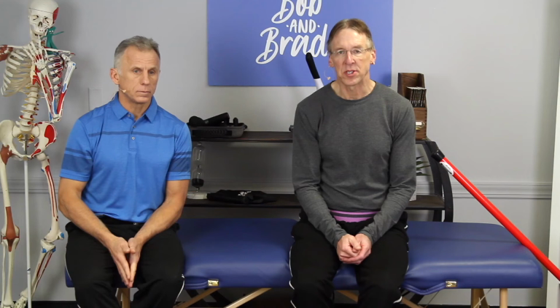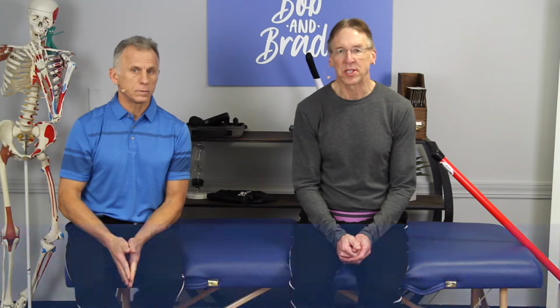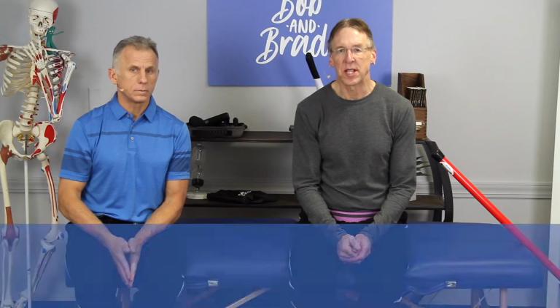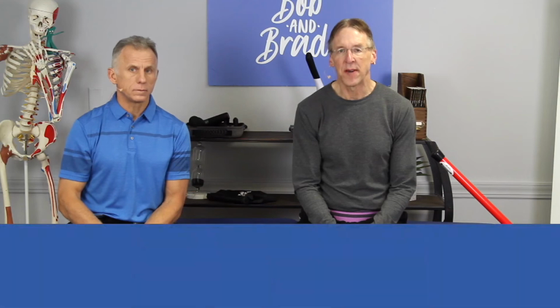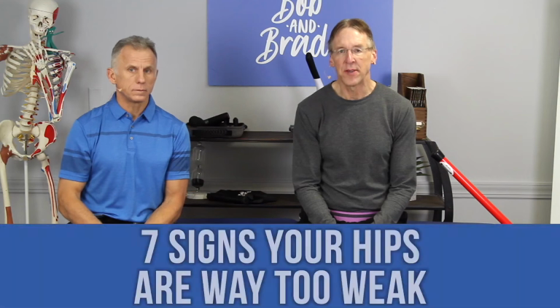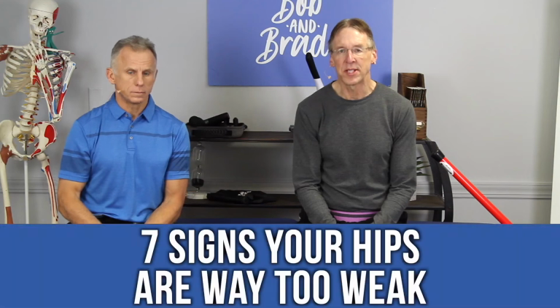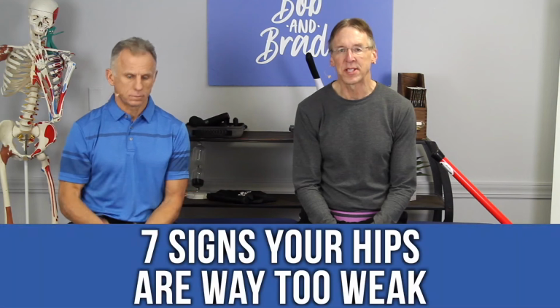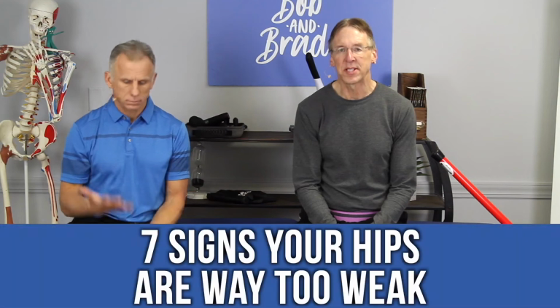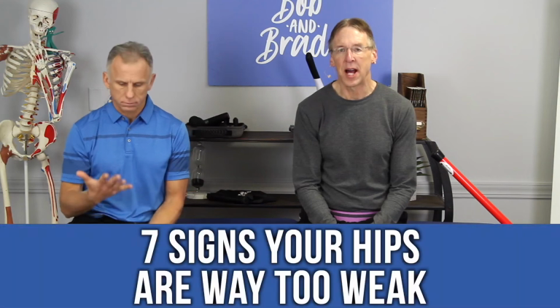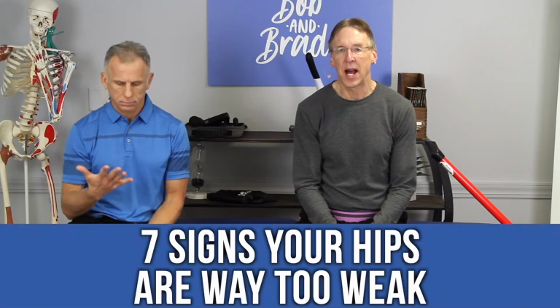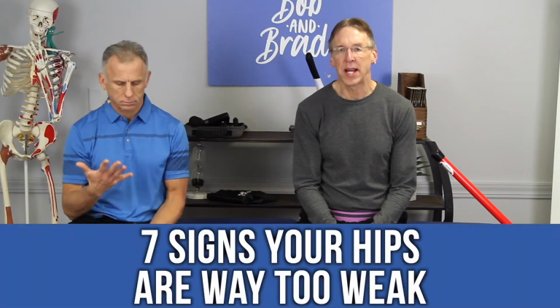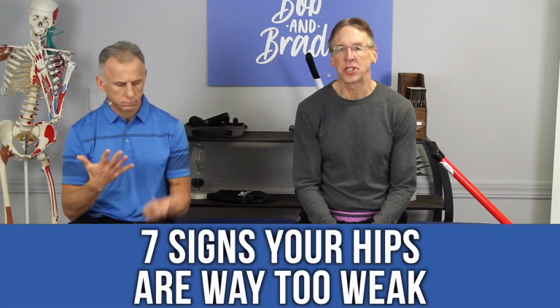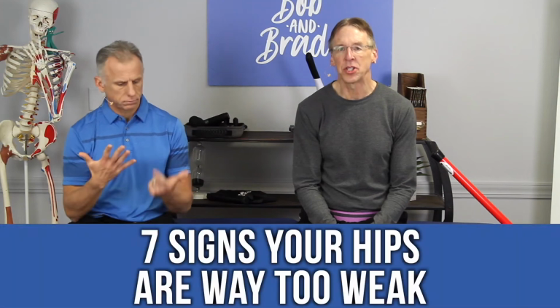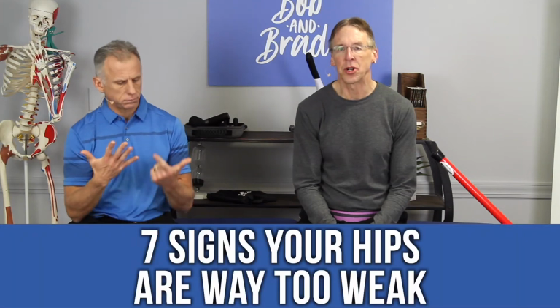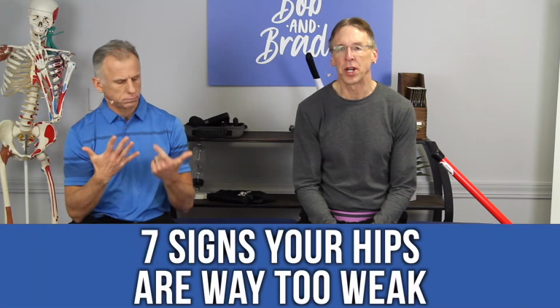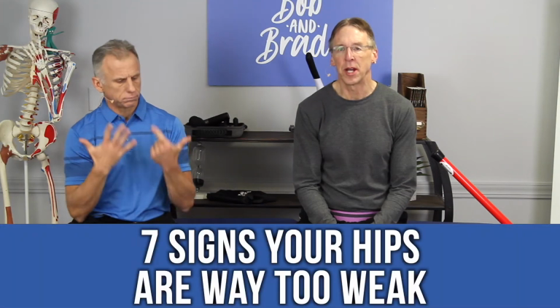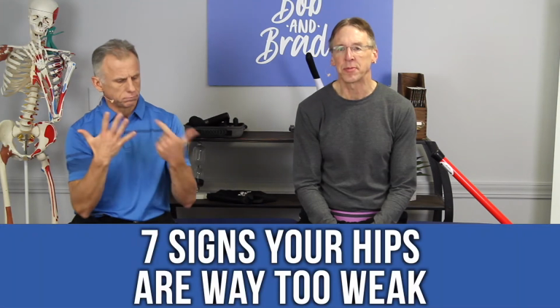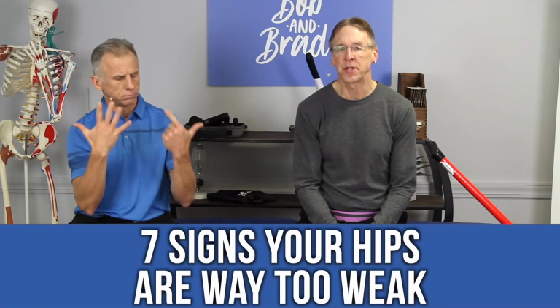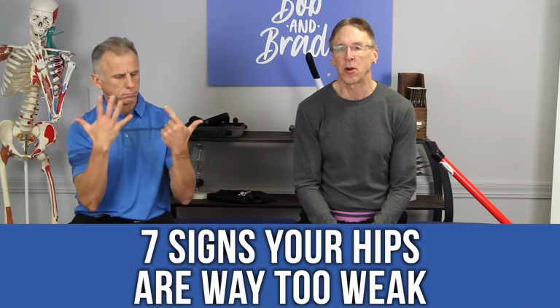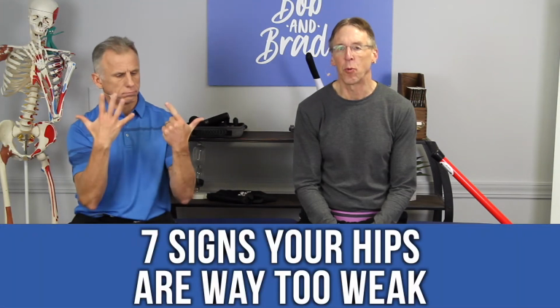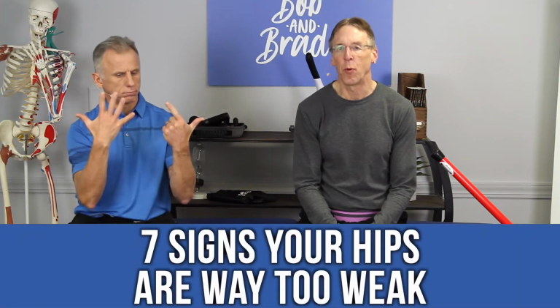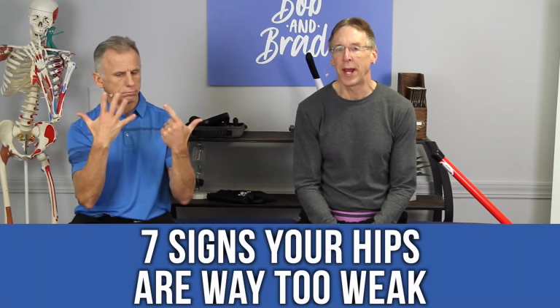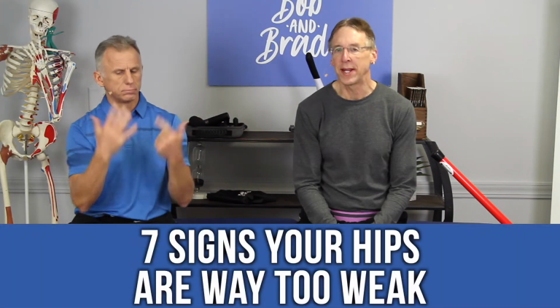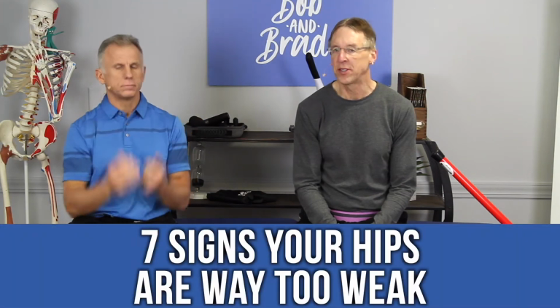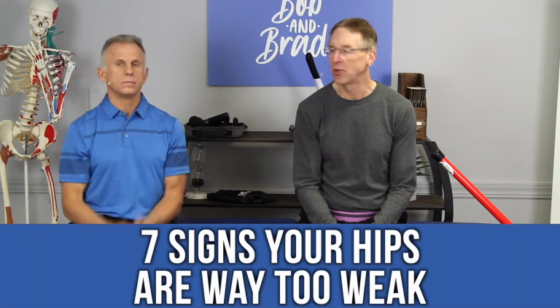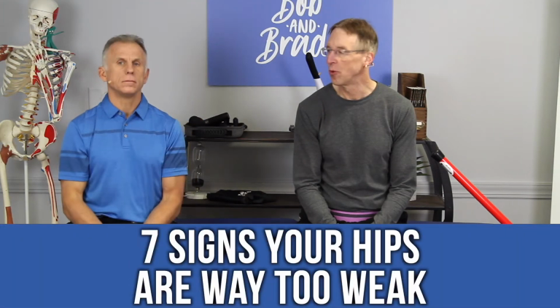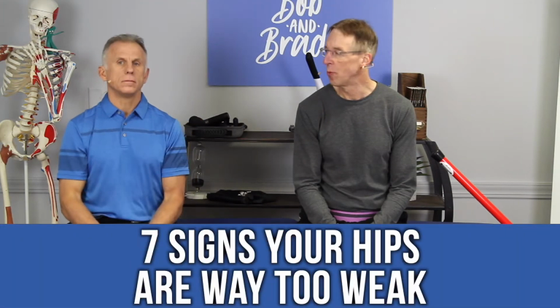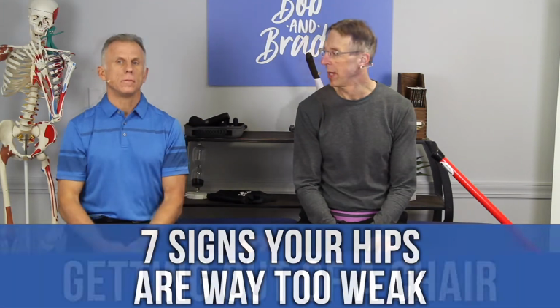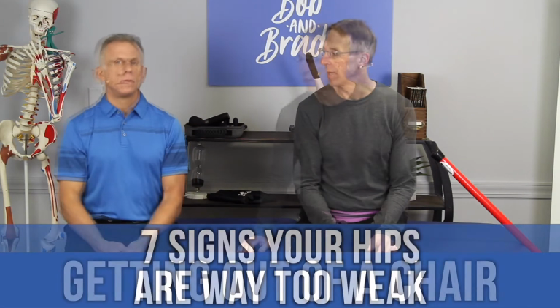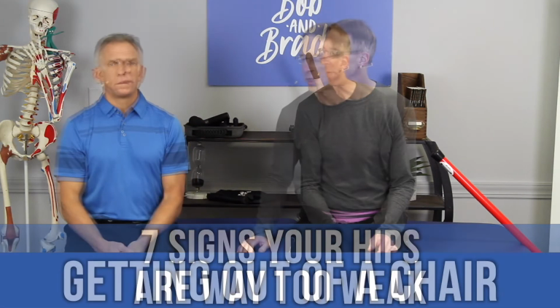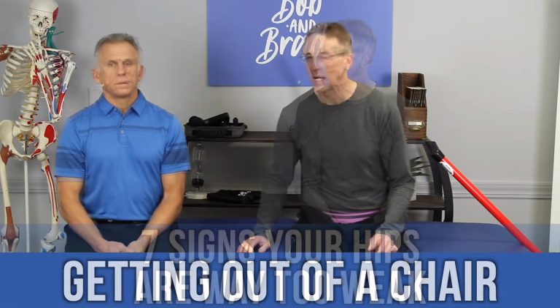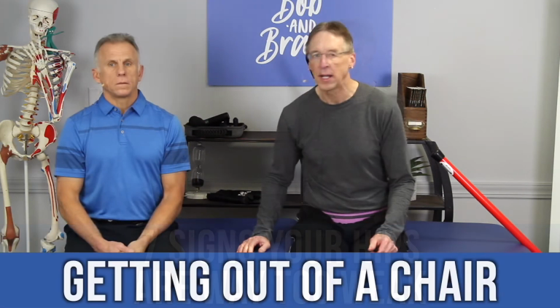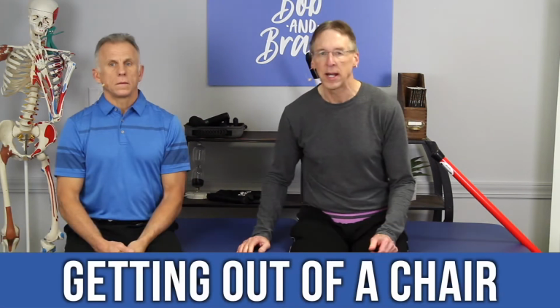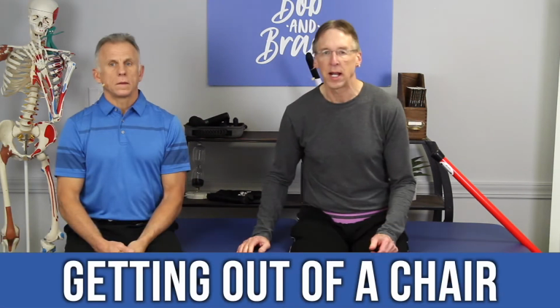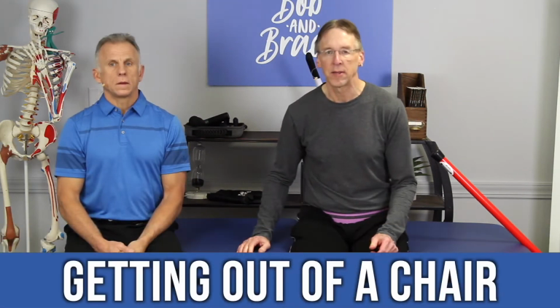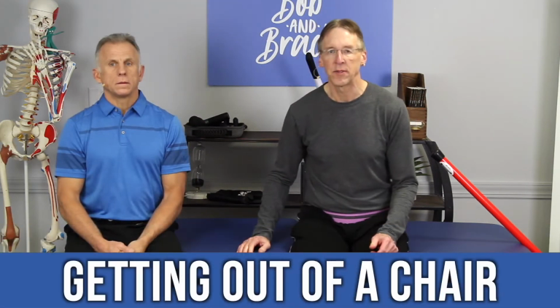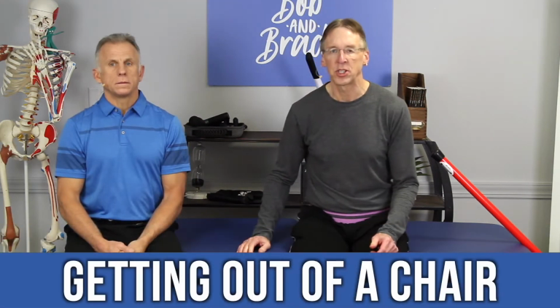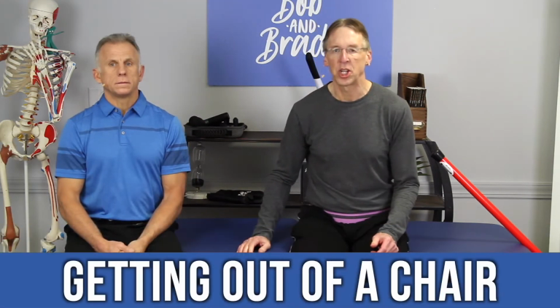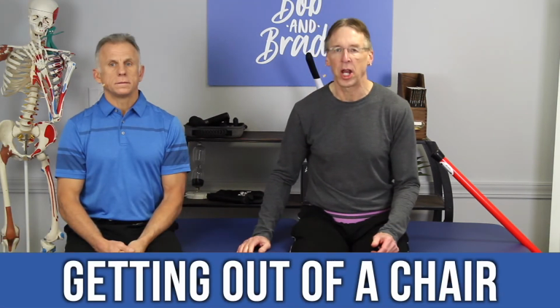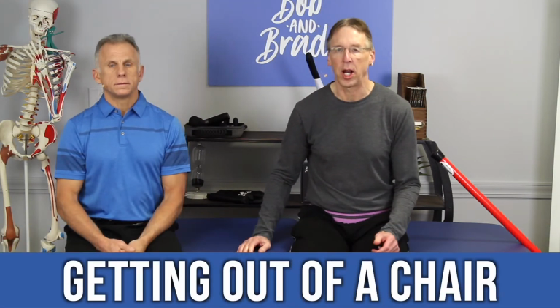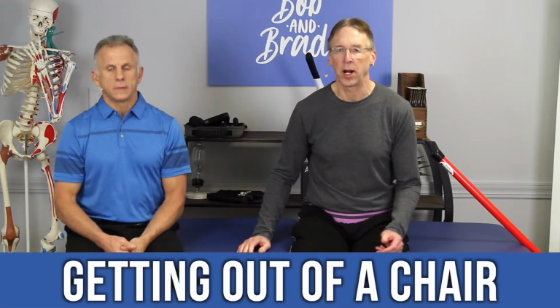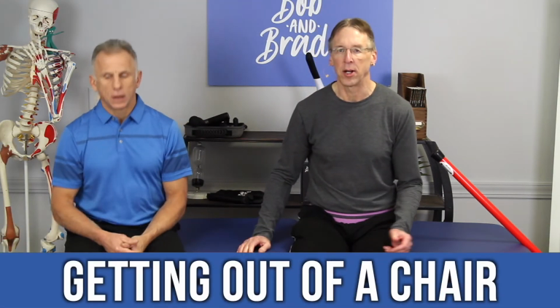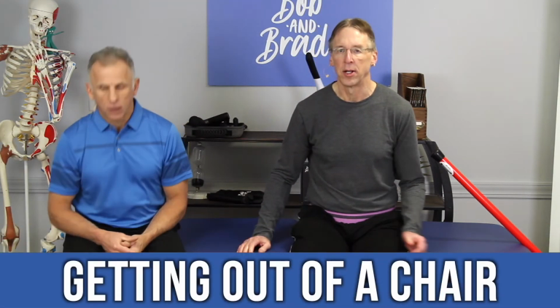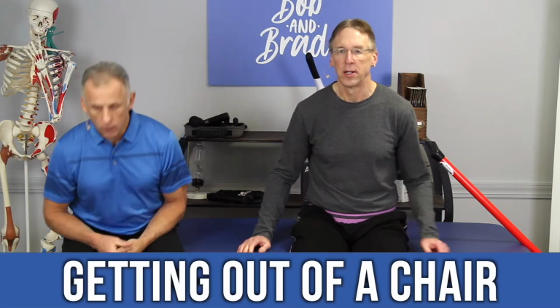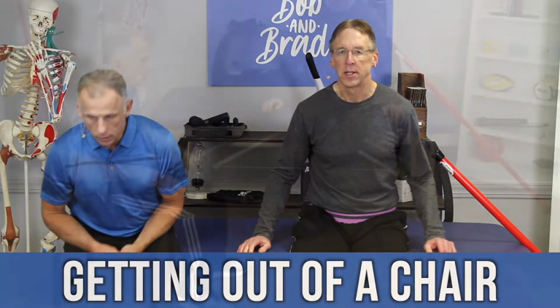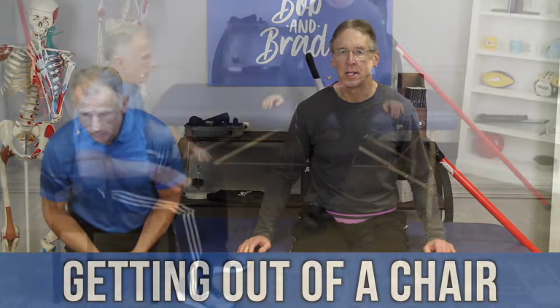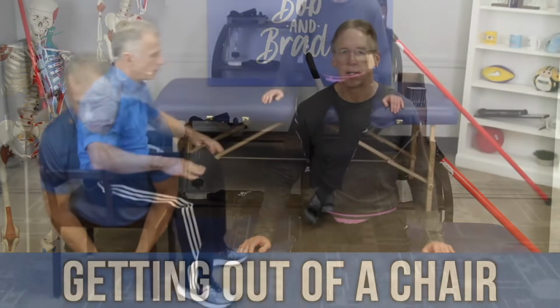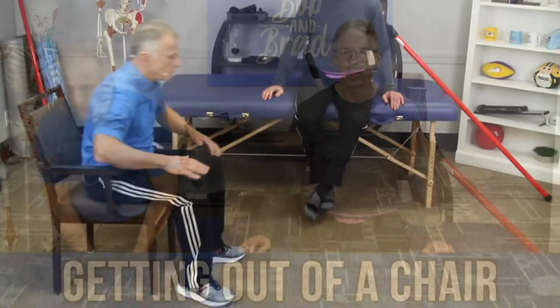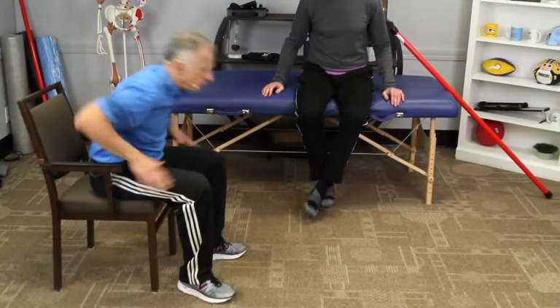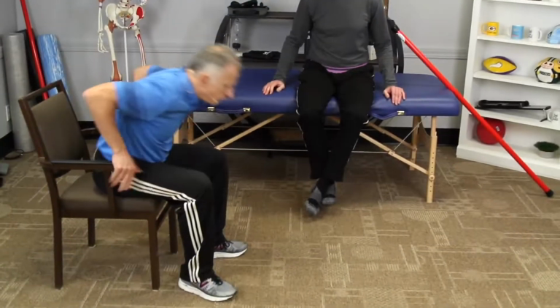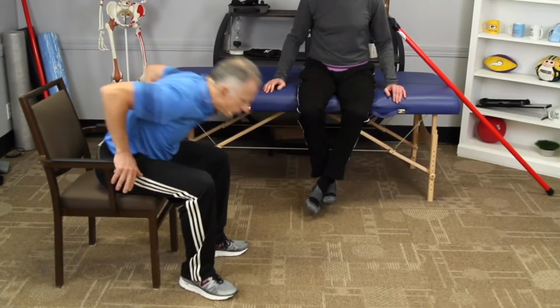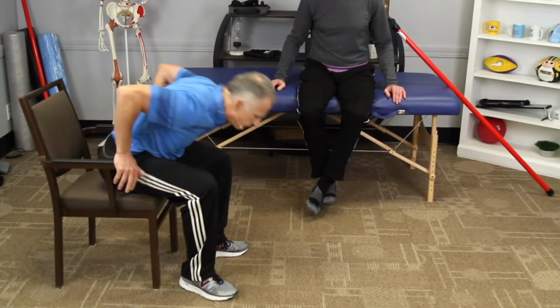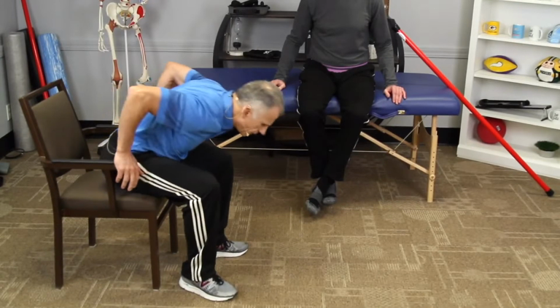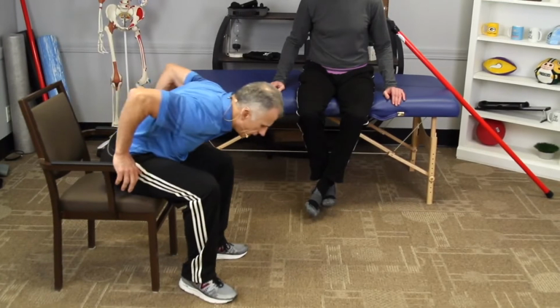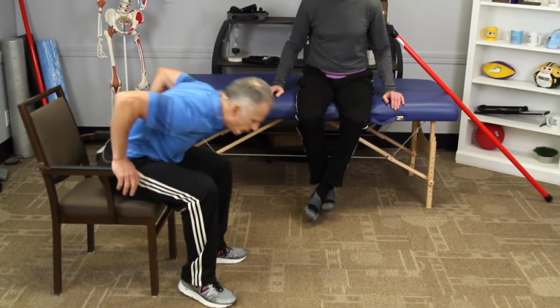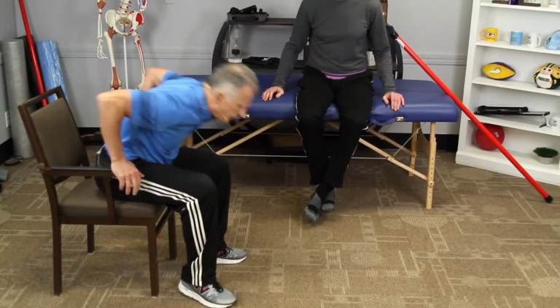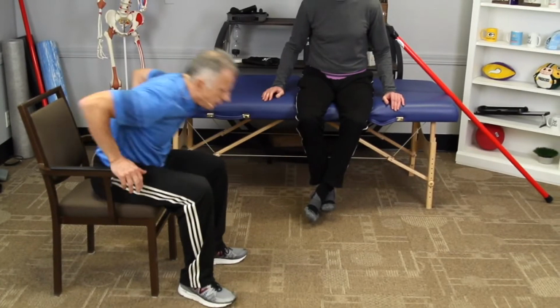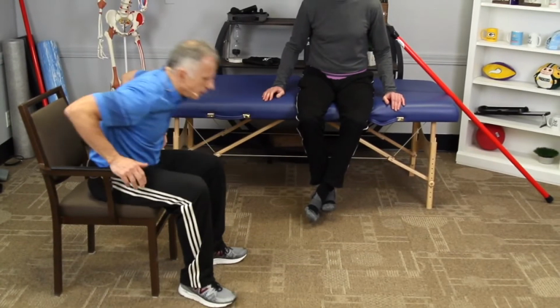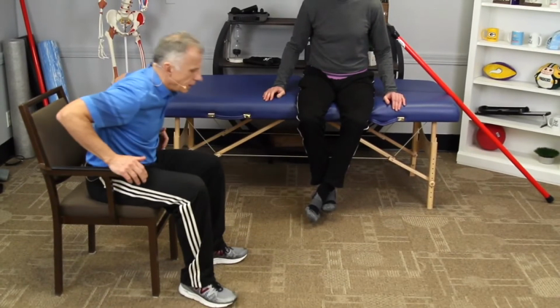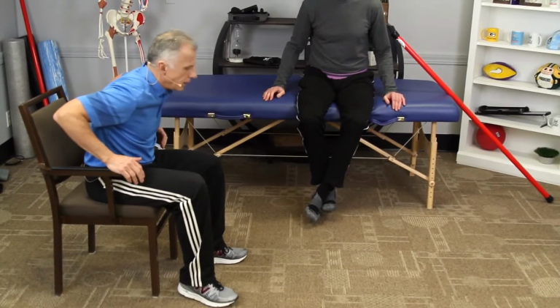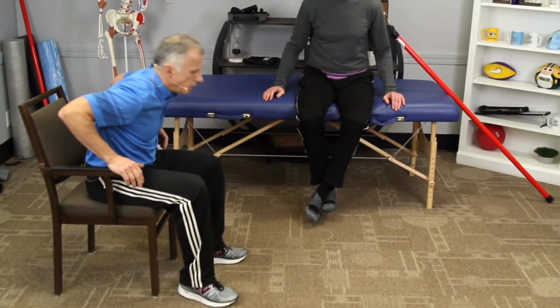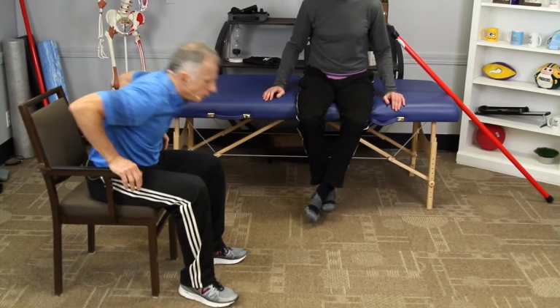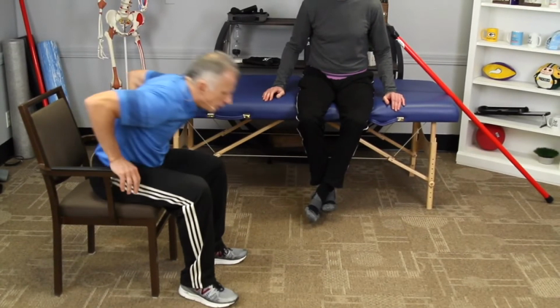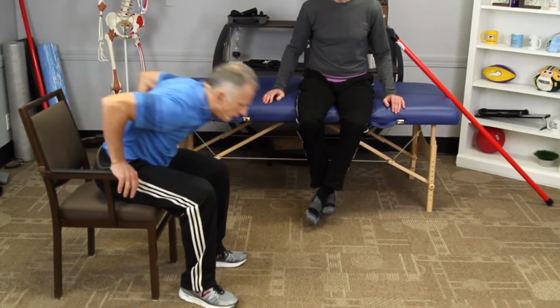Seven signs your hips are way too weak. Getting out of a chair — if you need to do this, that's one of the signs we're talking about.